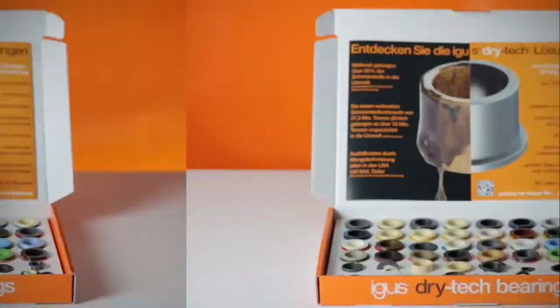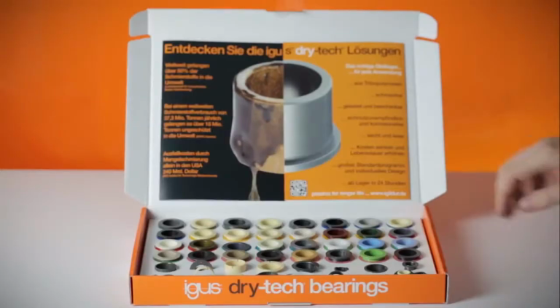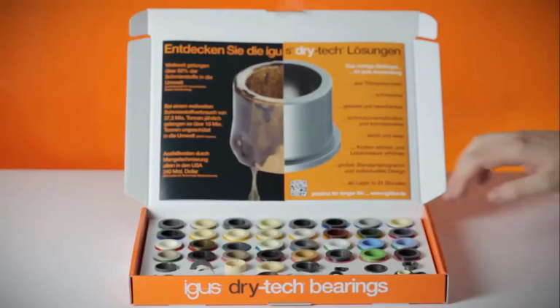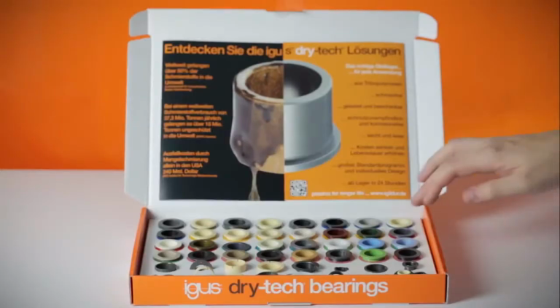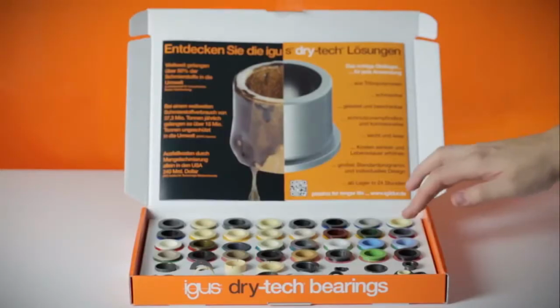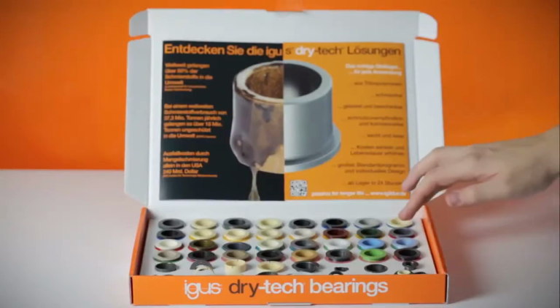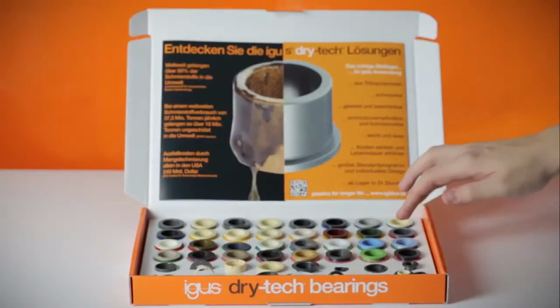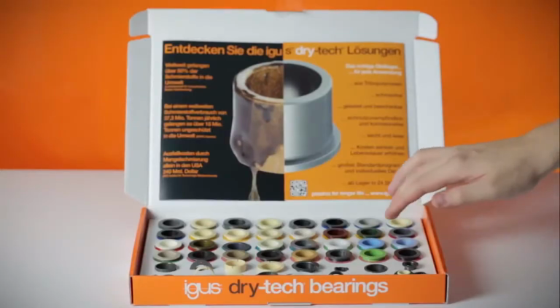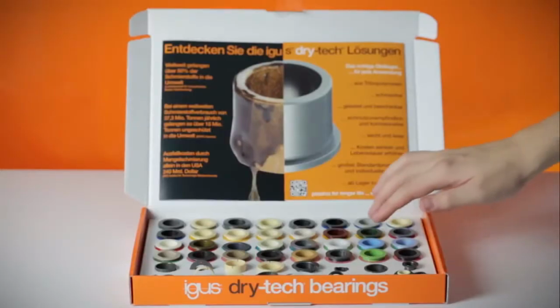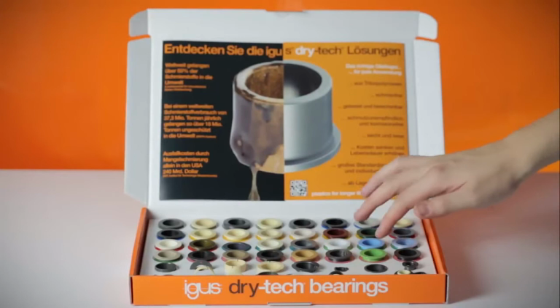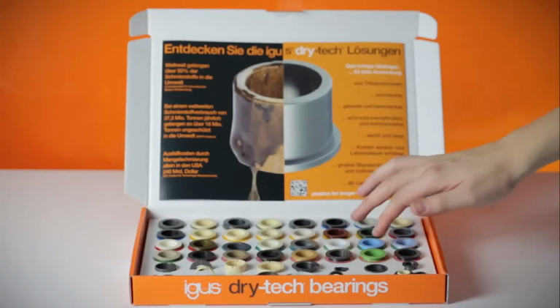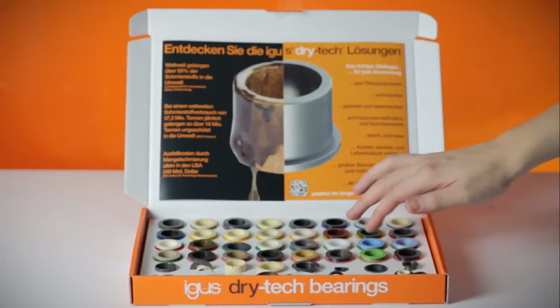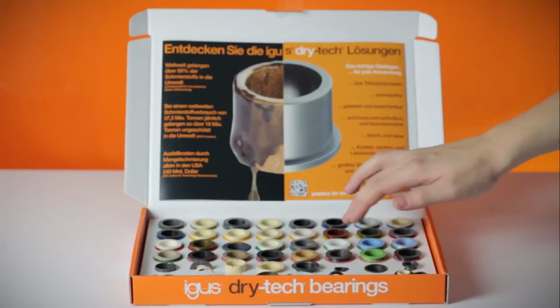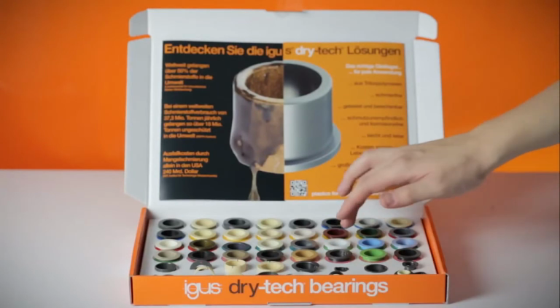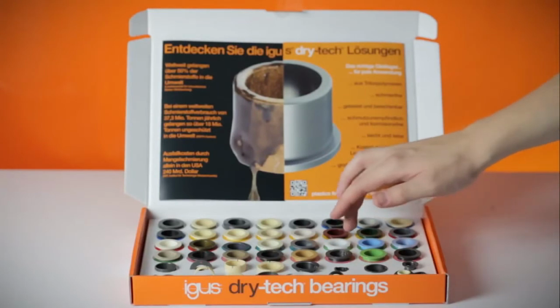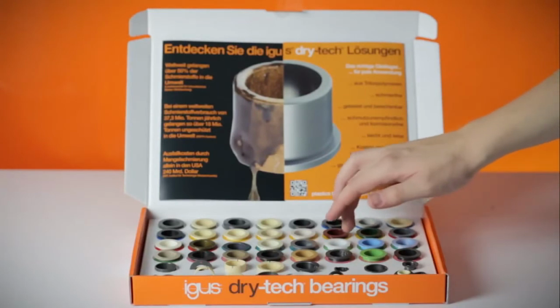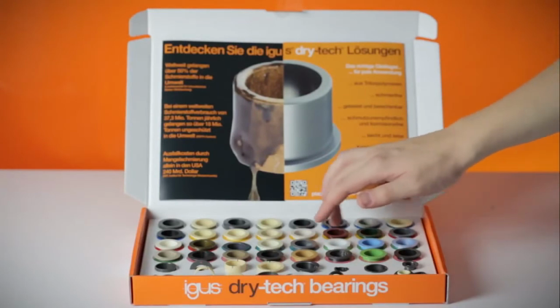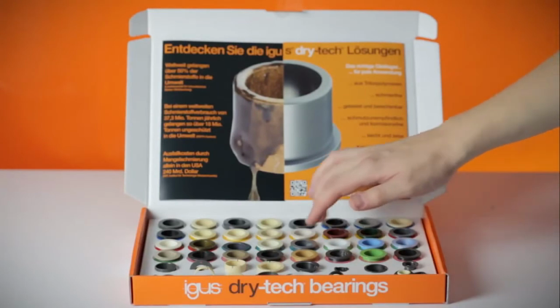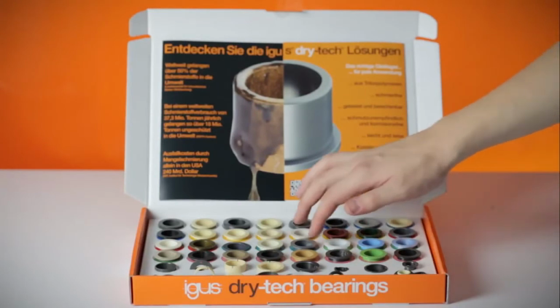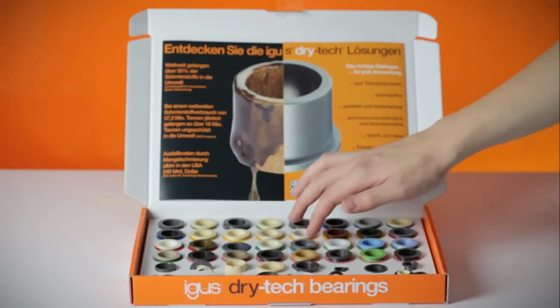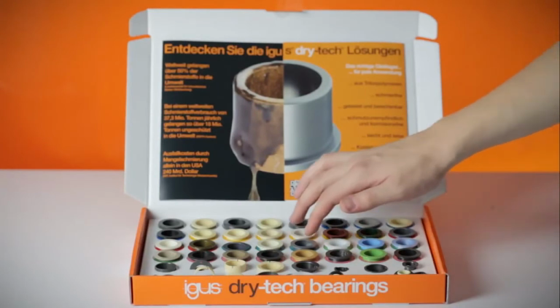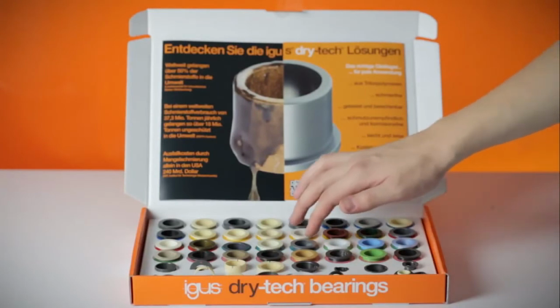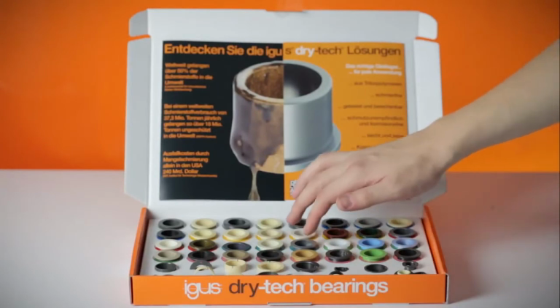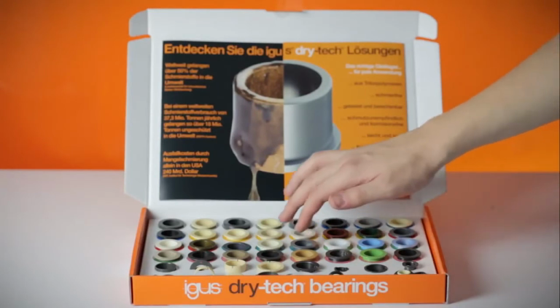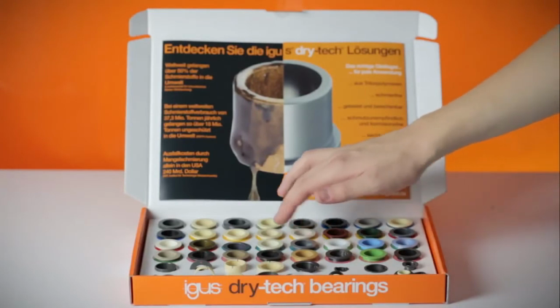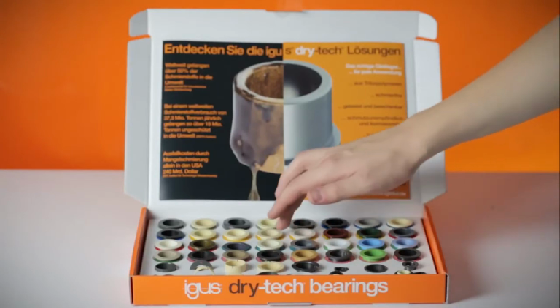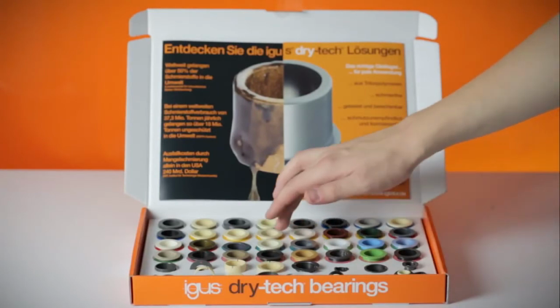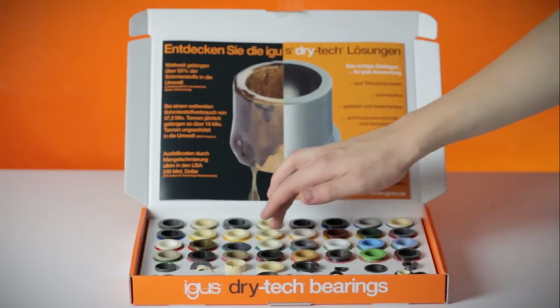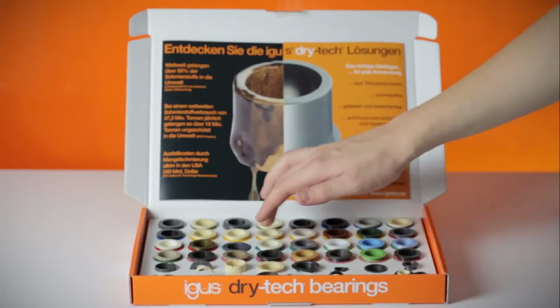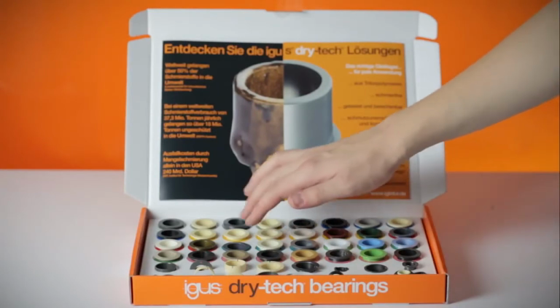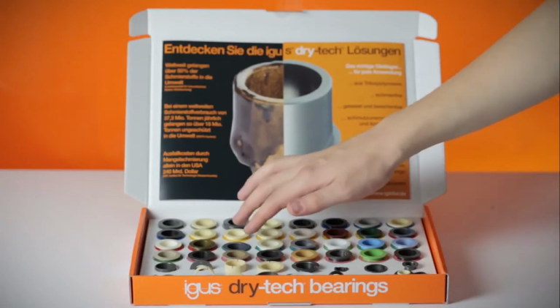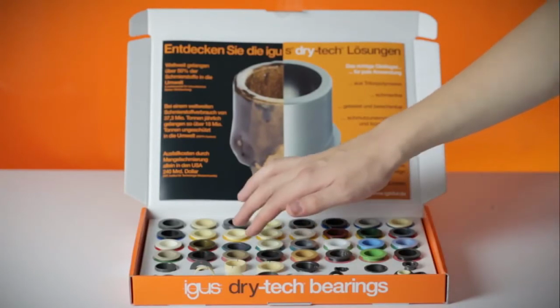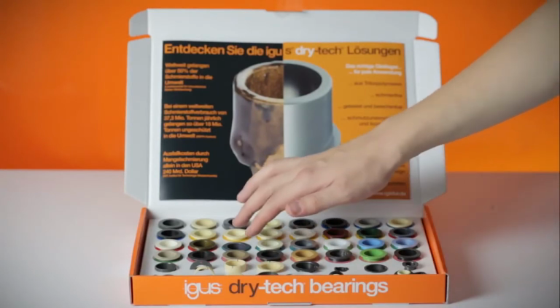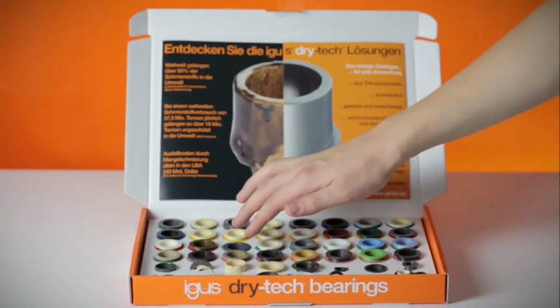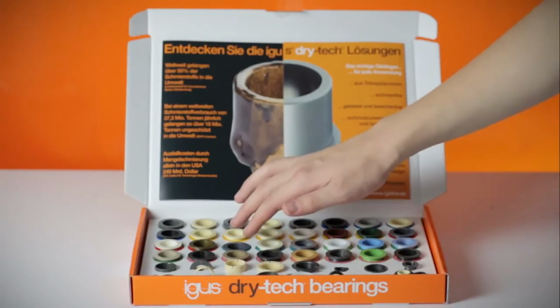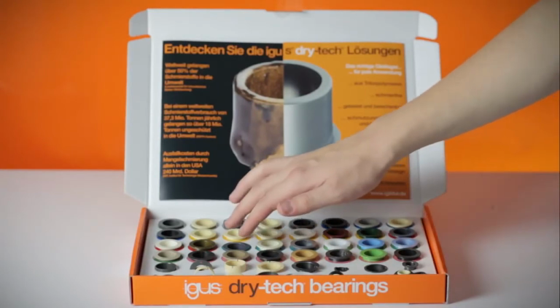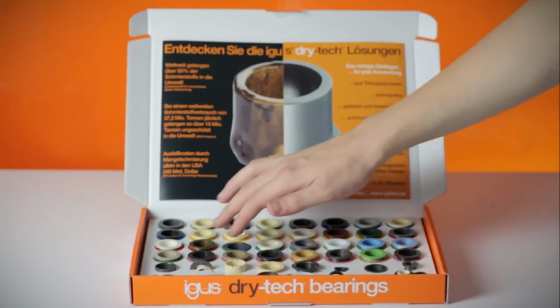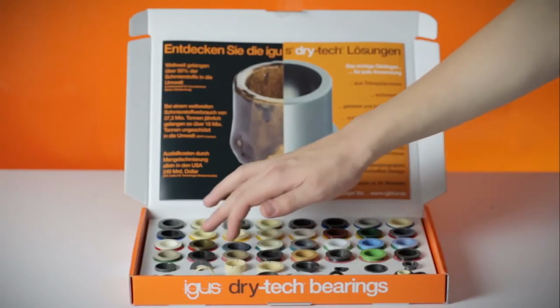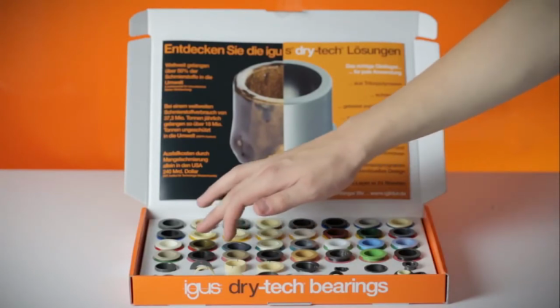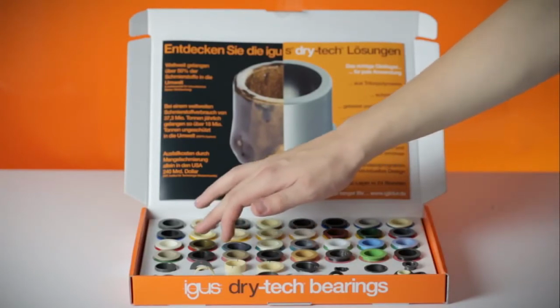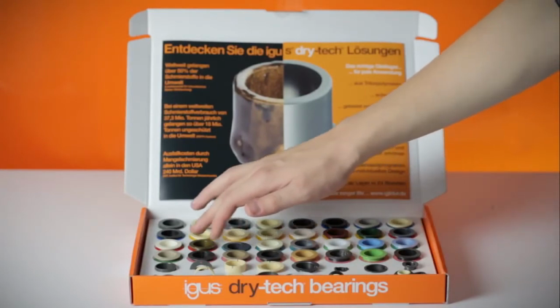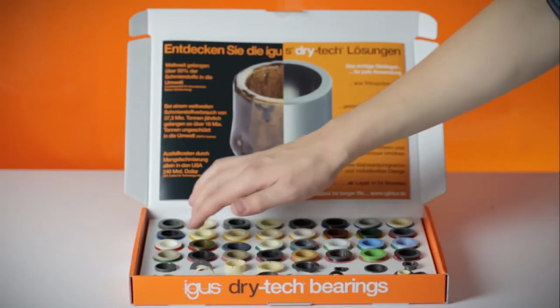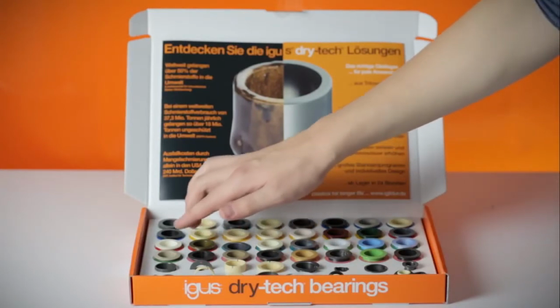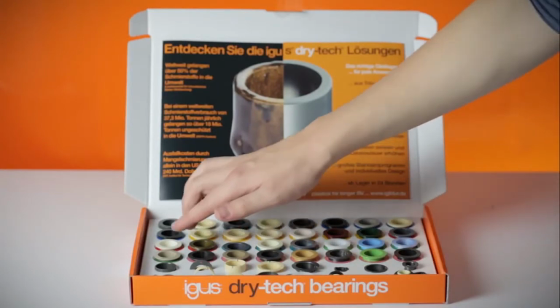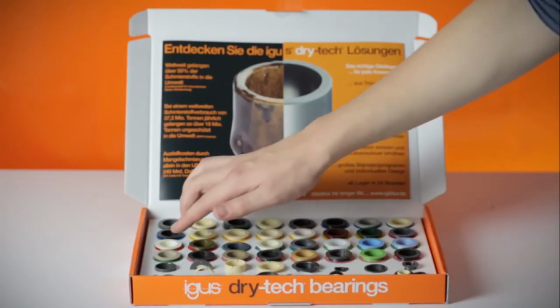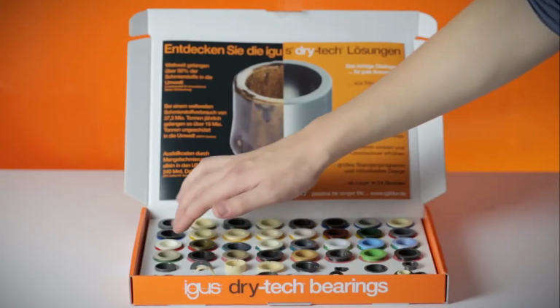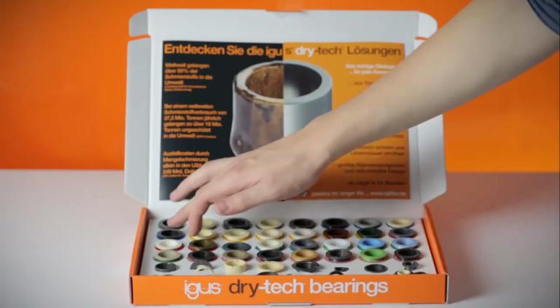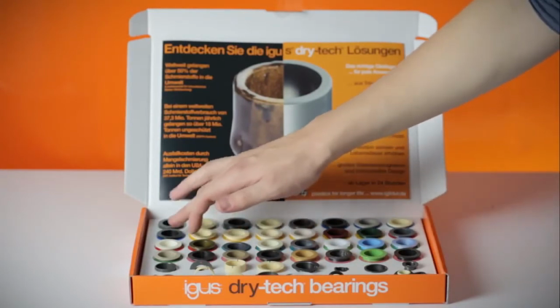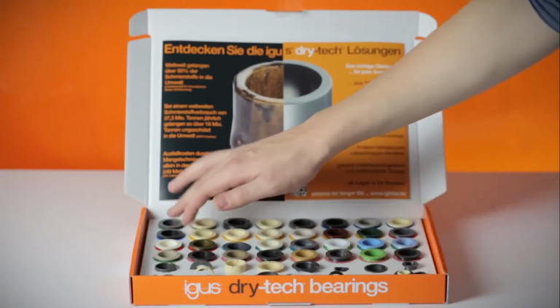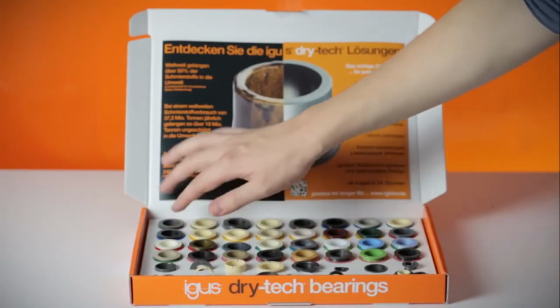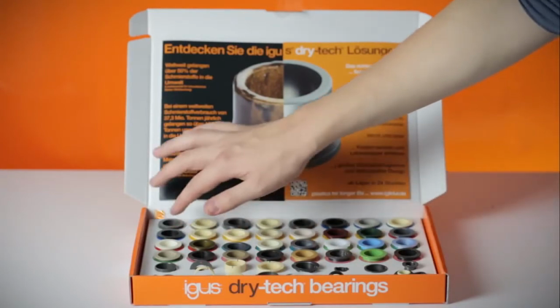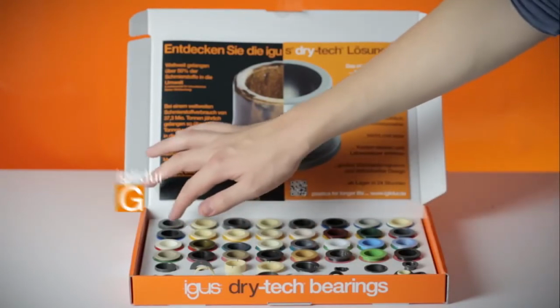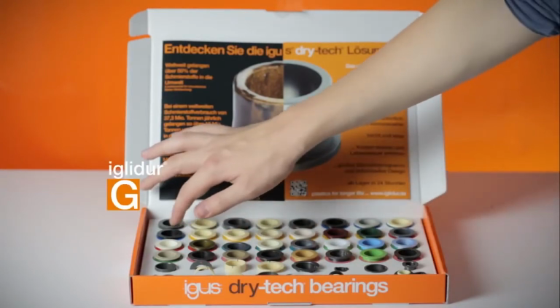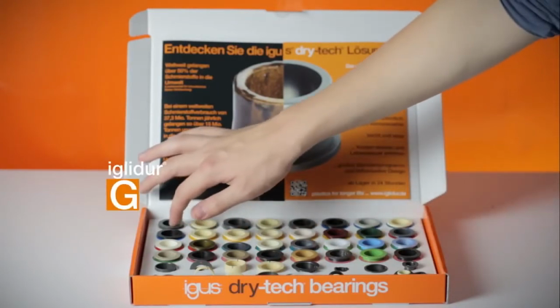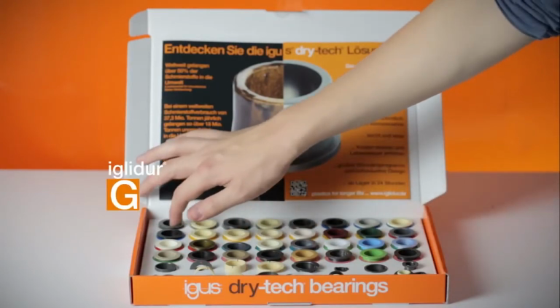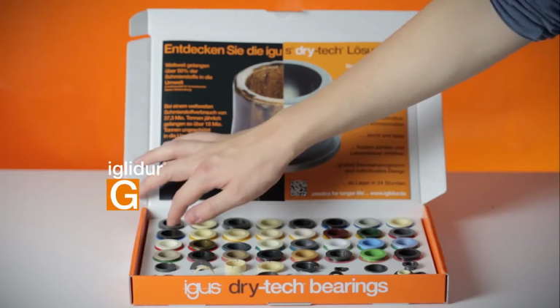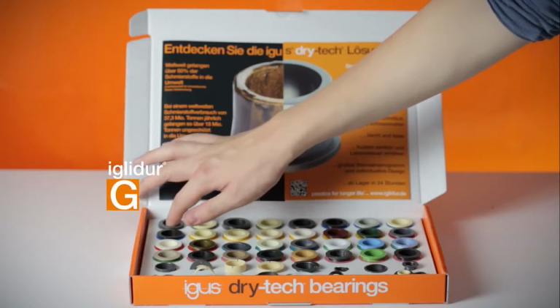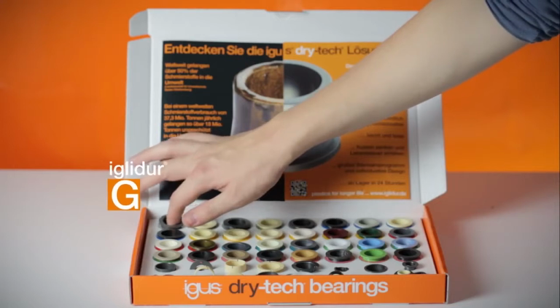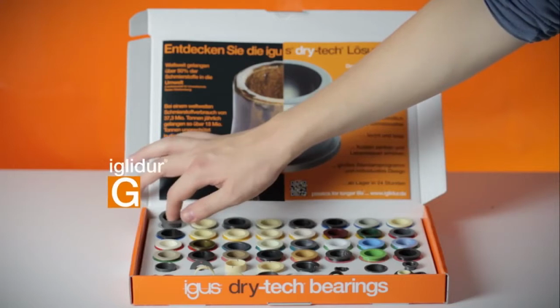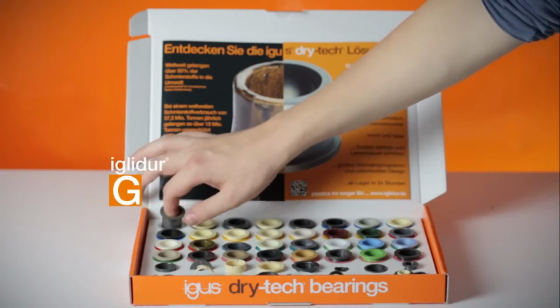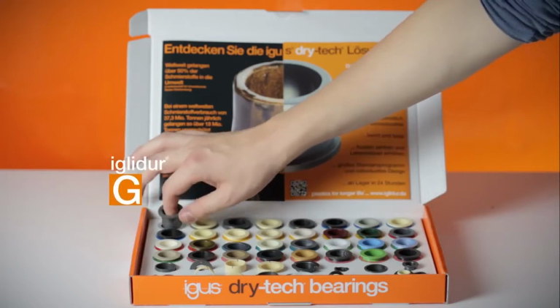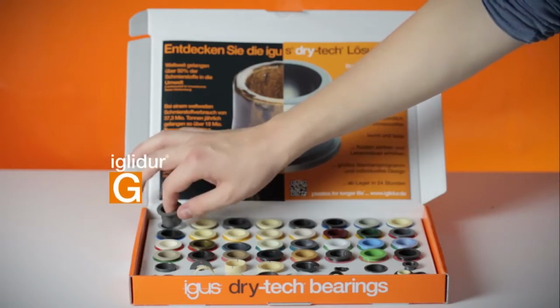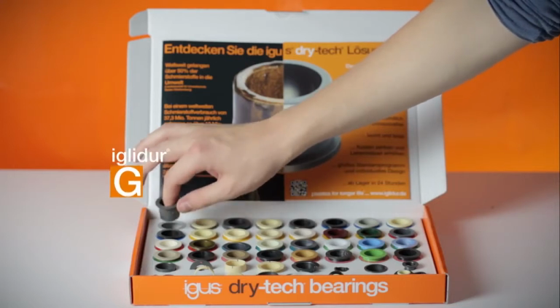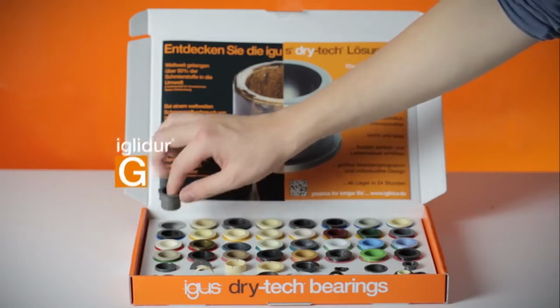Or how about the best seller for almost all applications? IGLIDUR G.